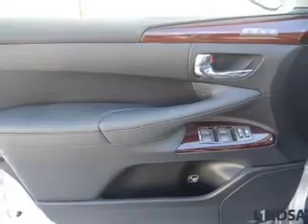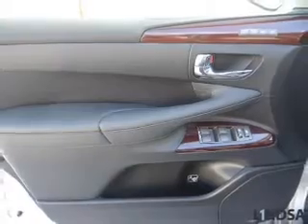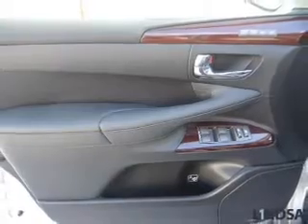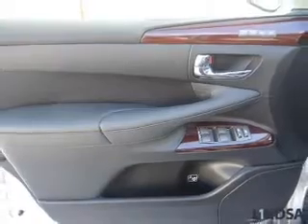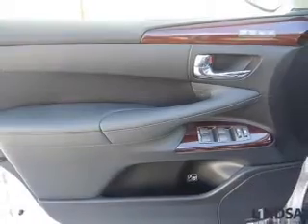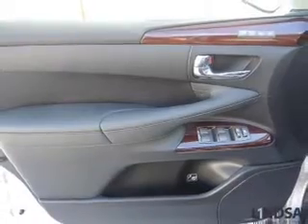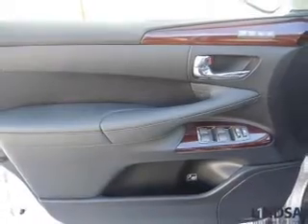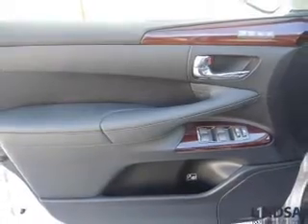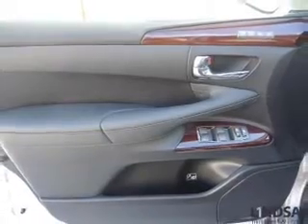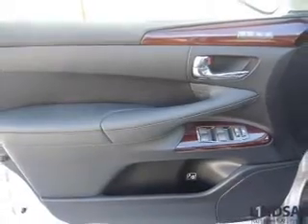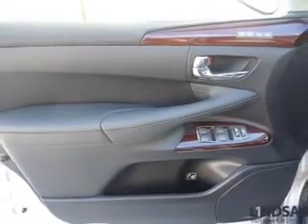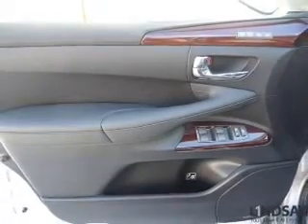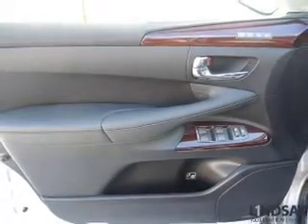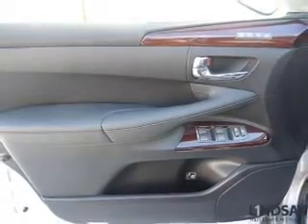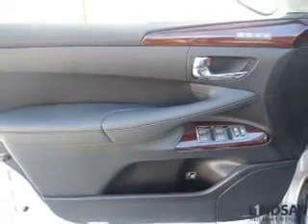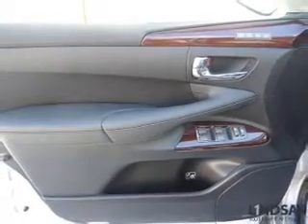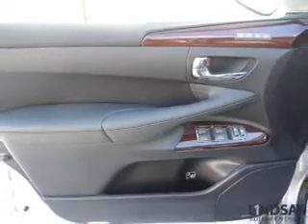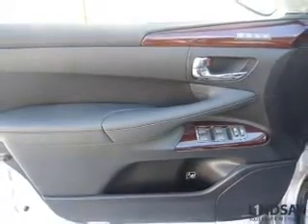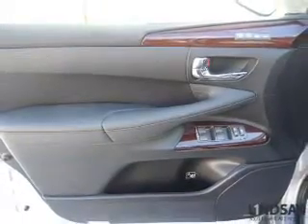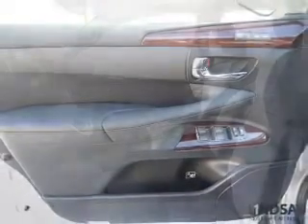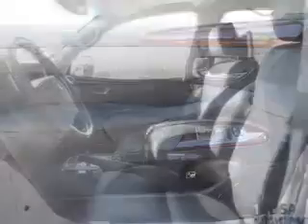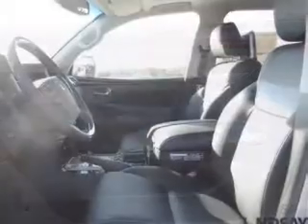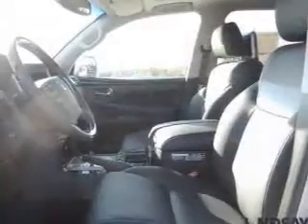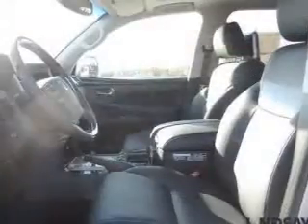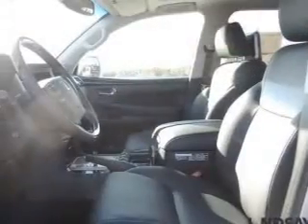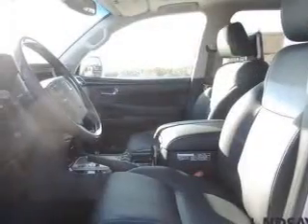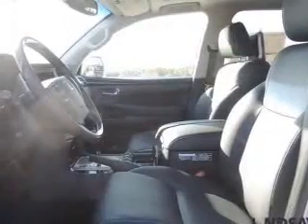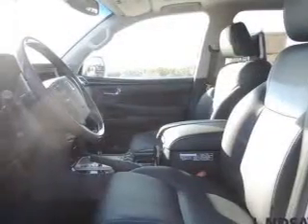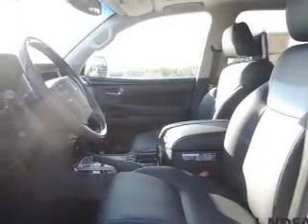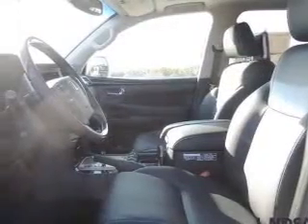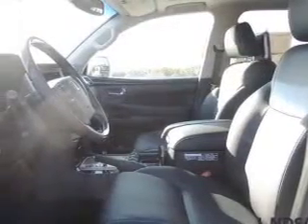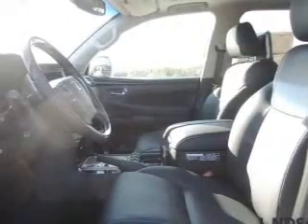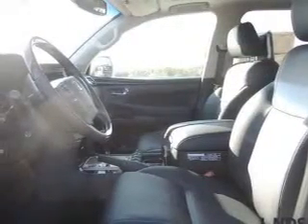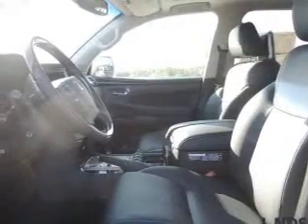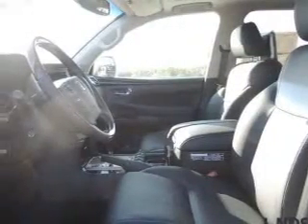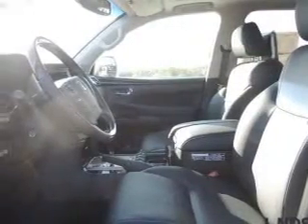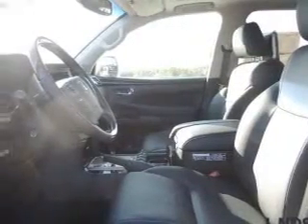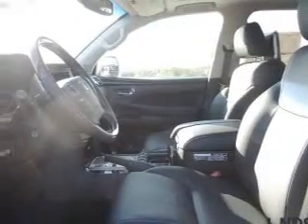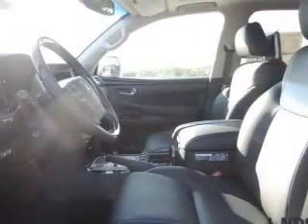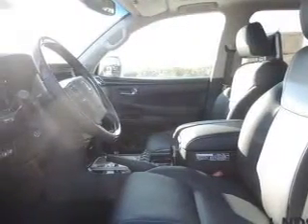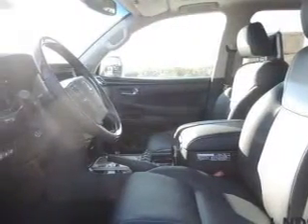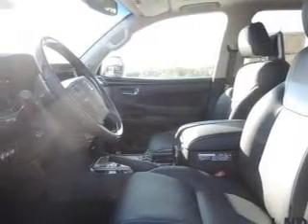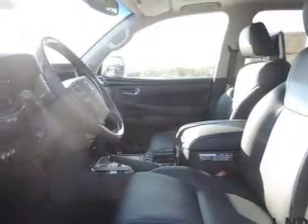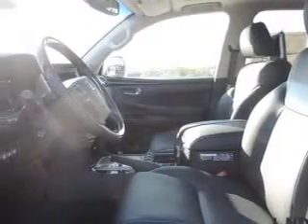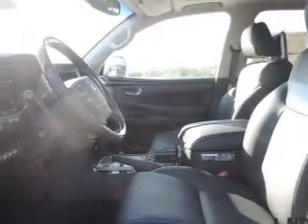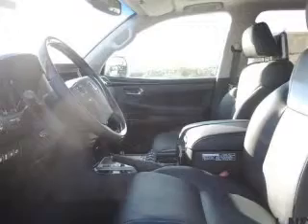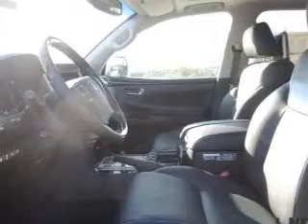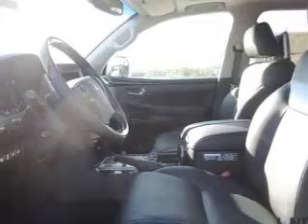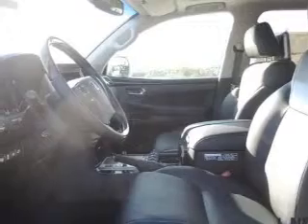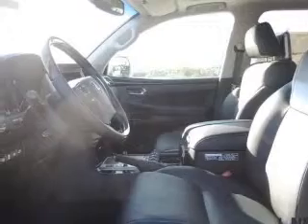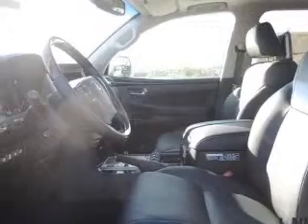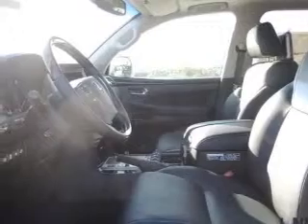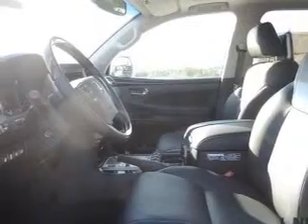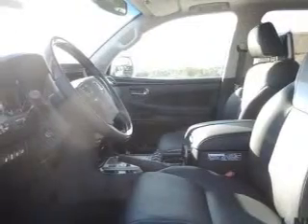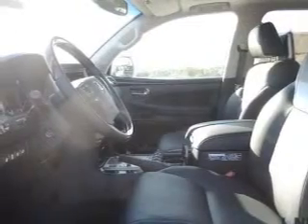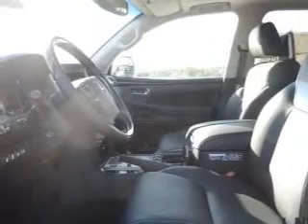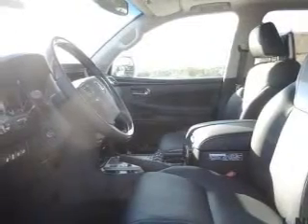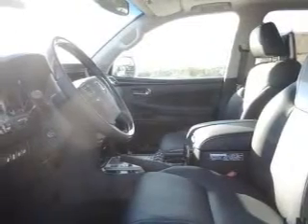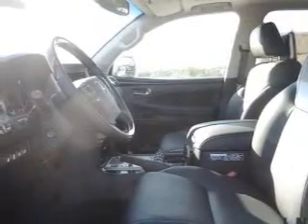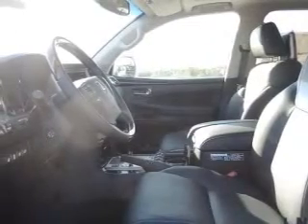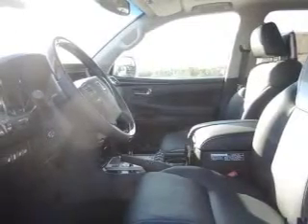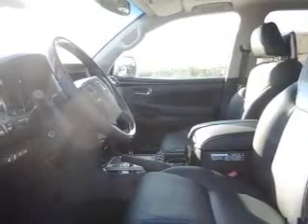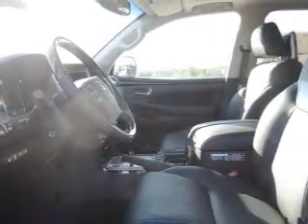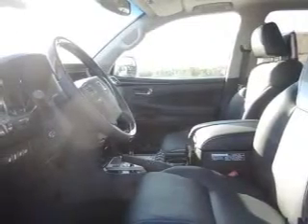Traction control, parking sensors, stability control, a passenger airbag, low tire pressure warning, and front ventilated disc brakes.